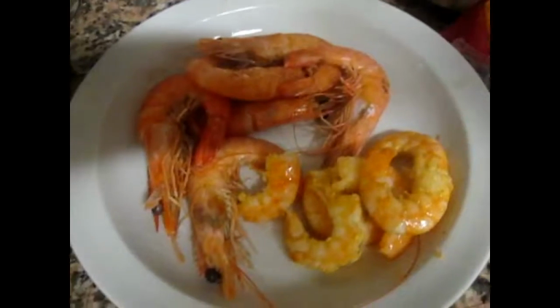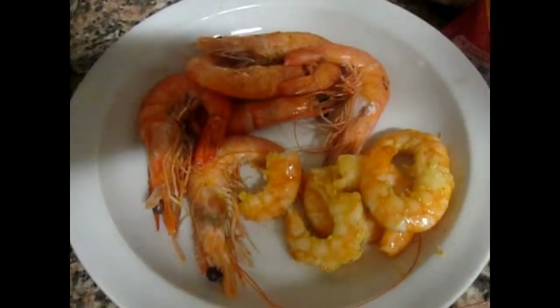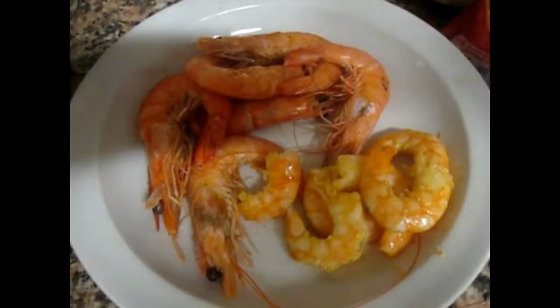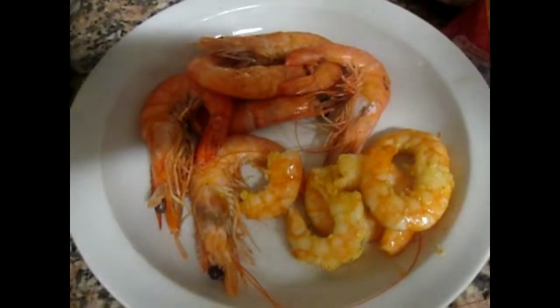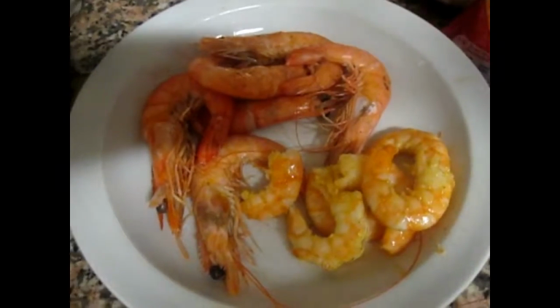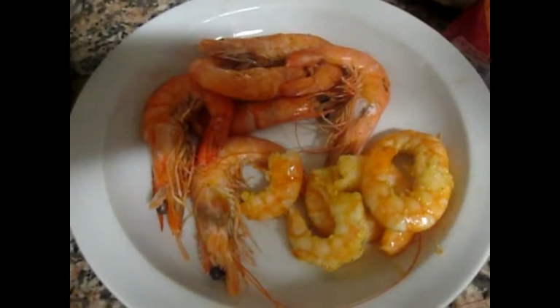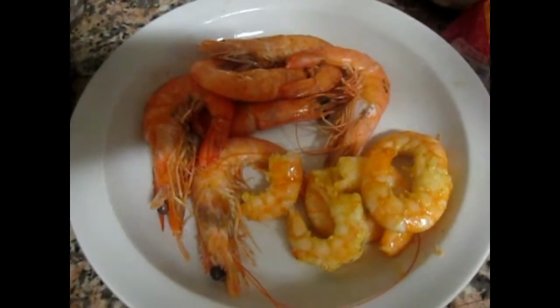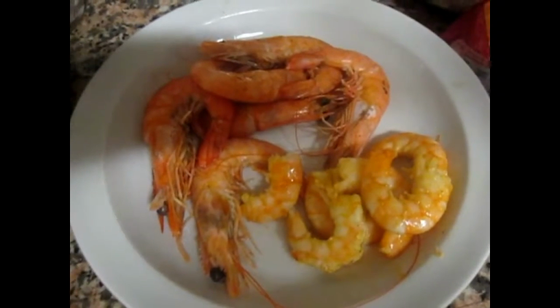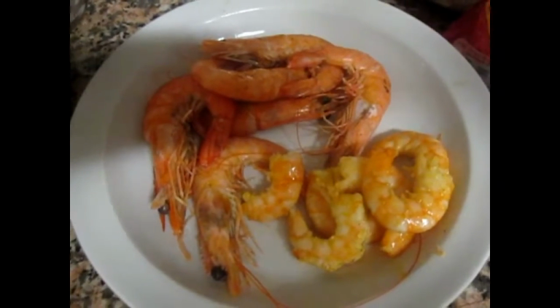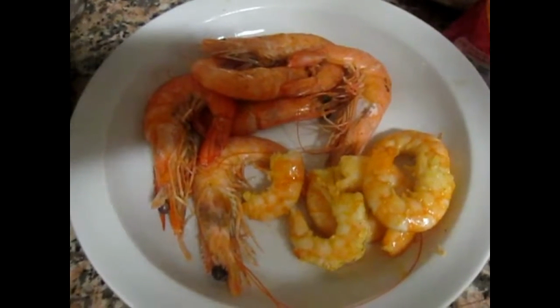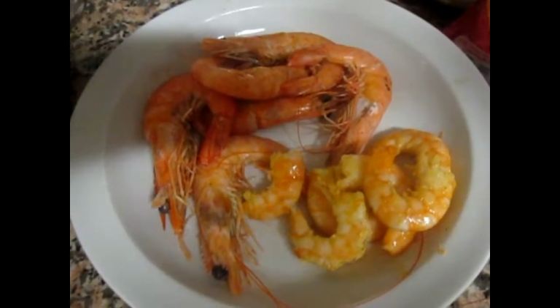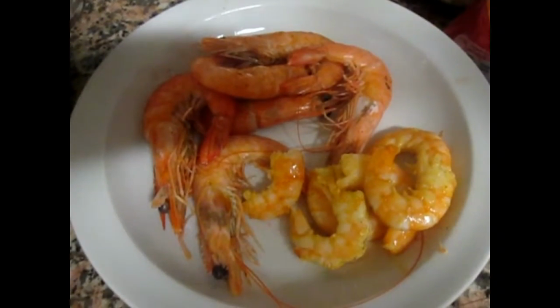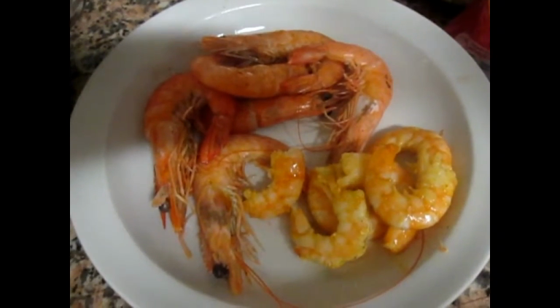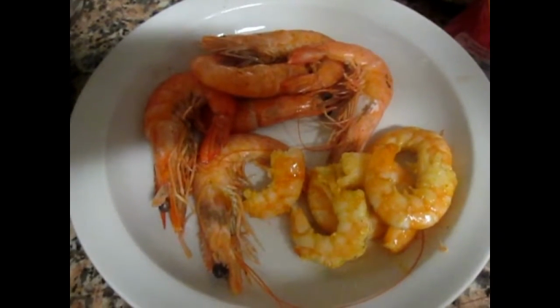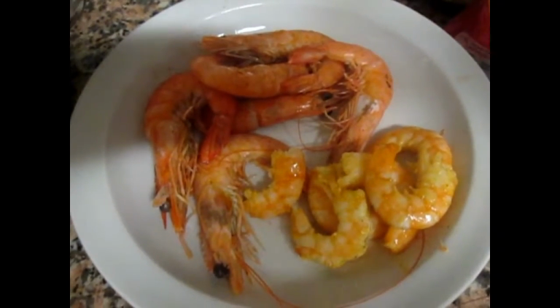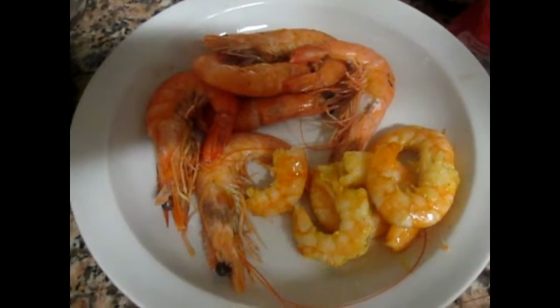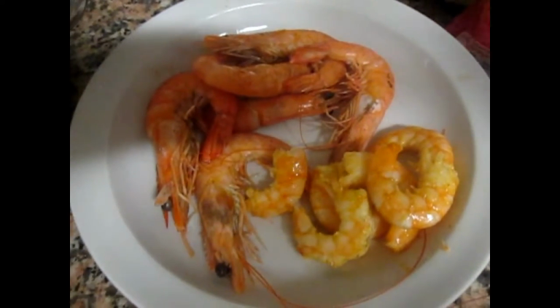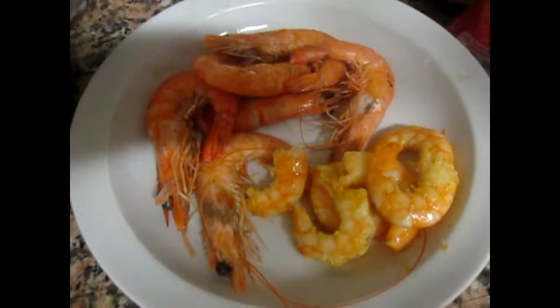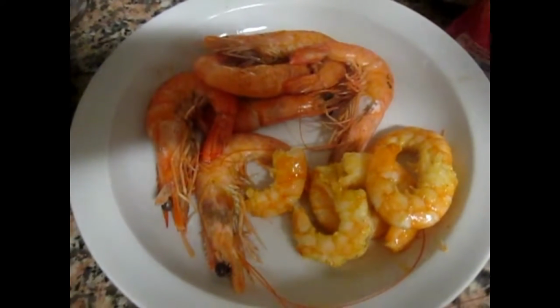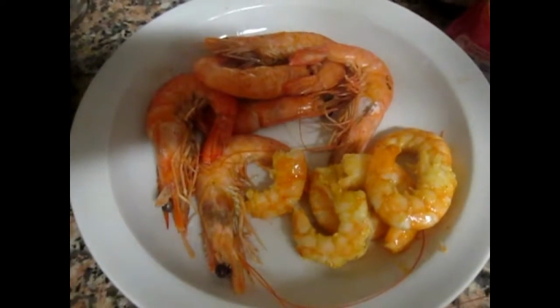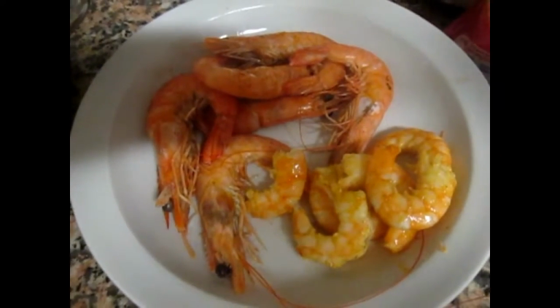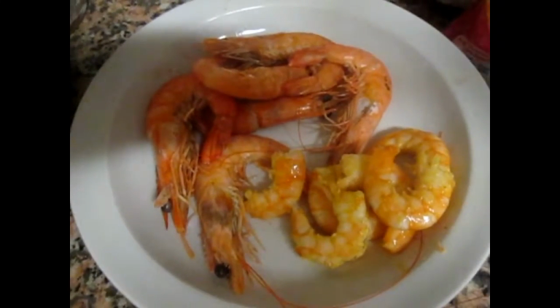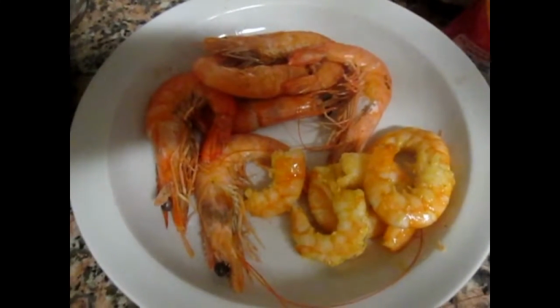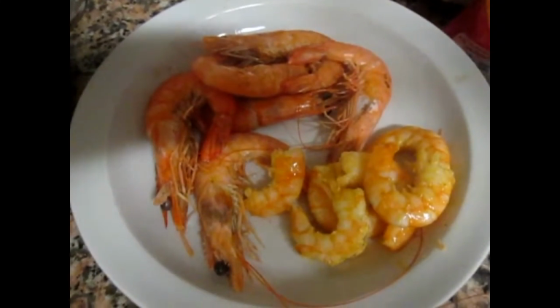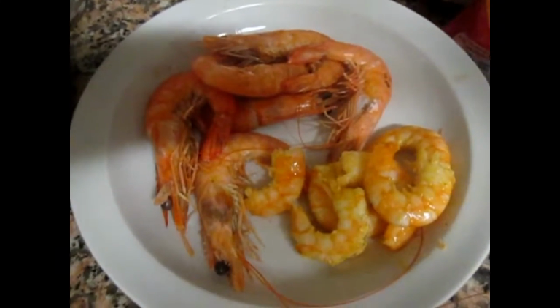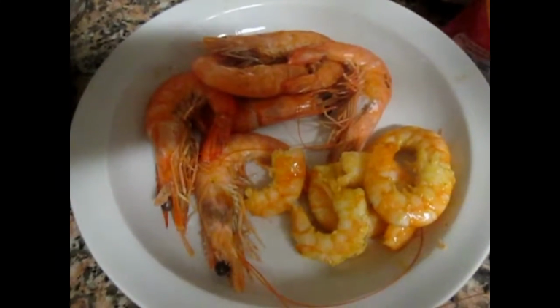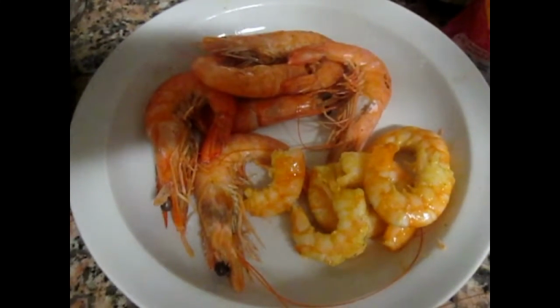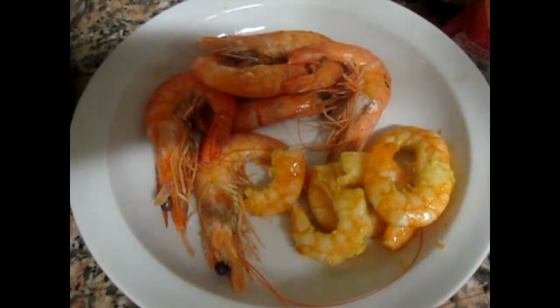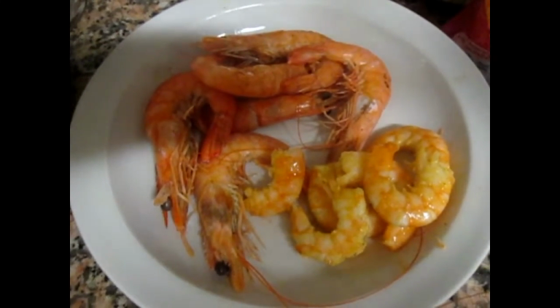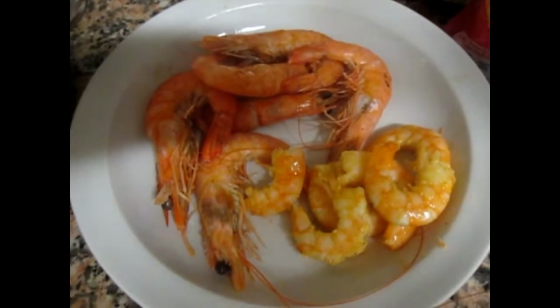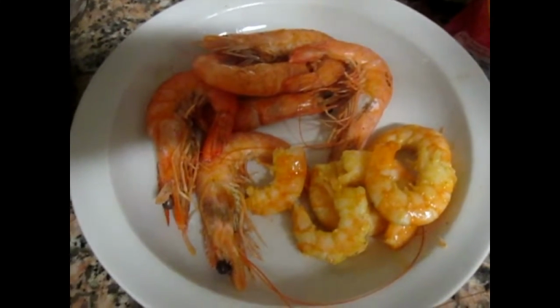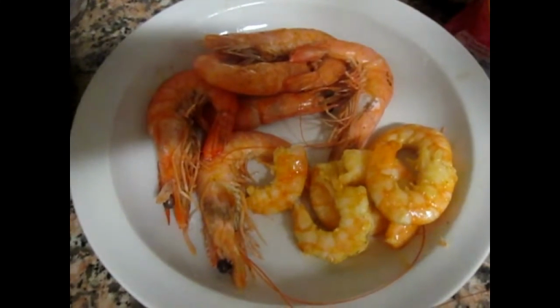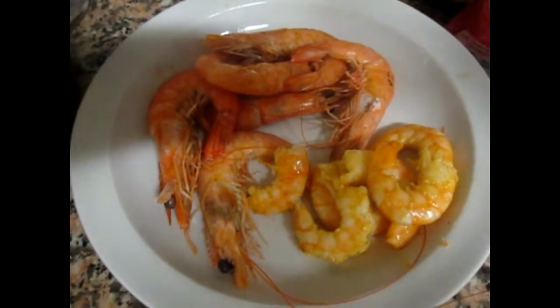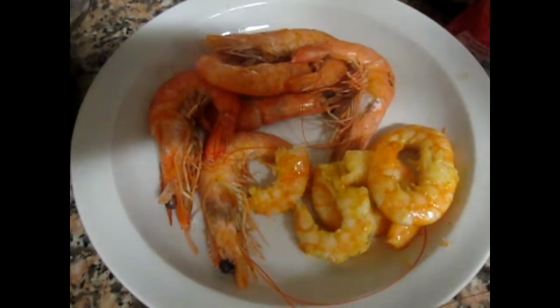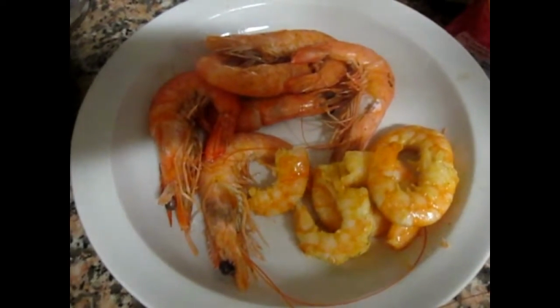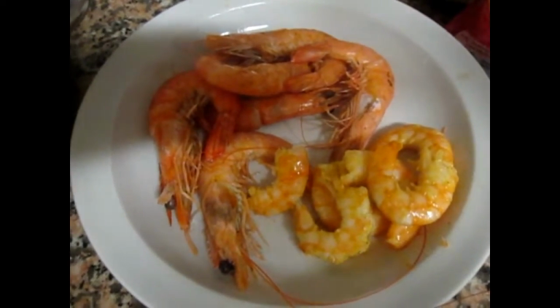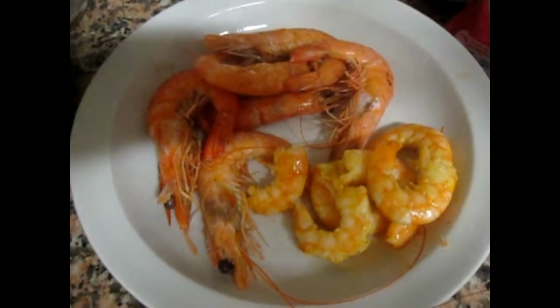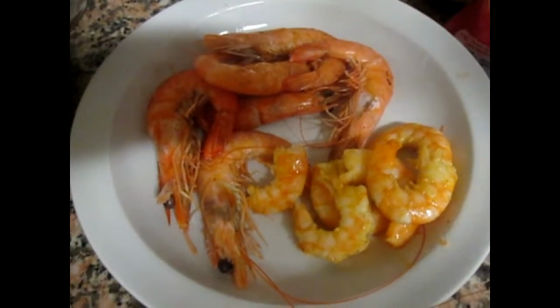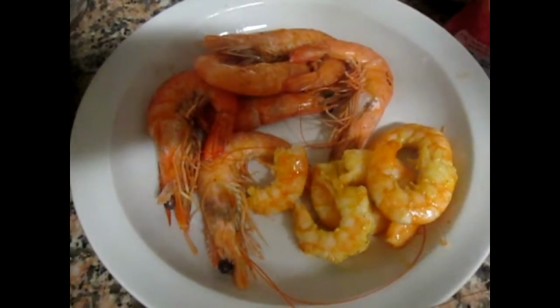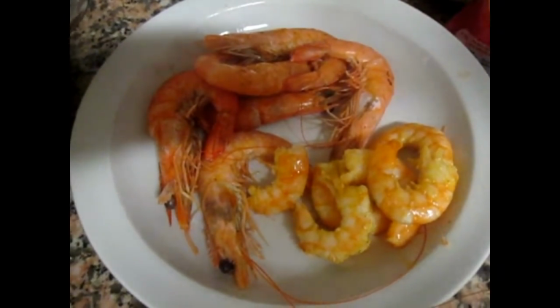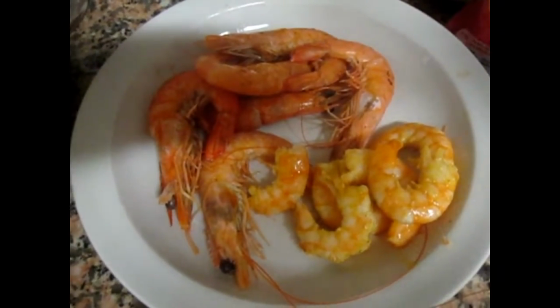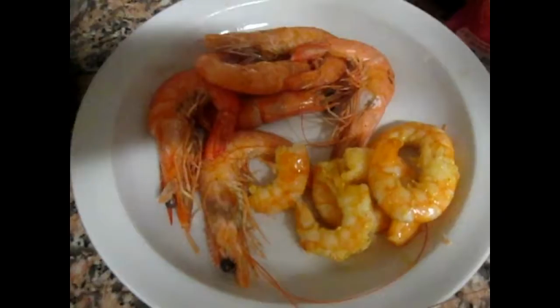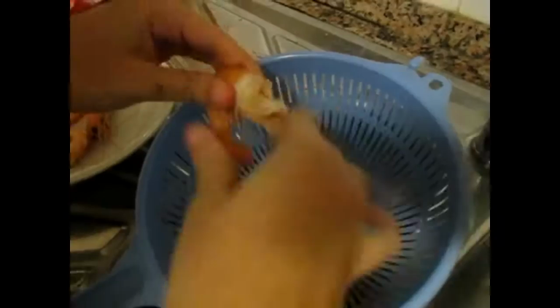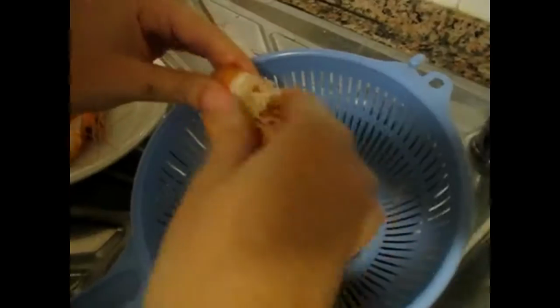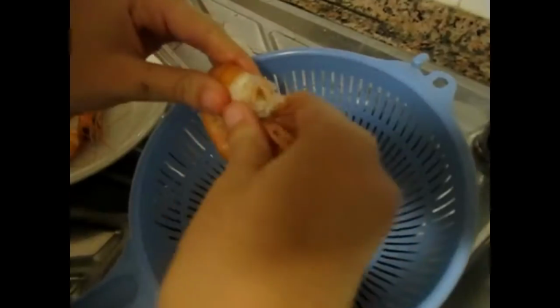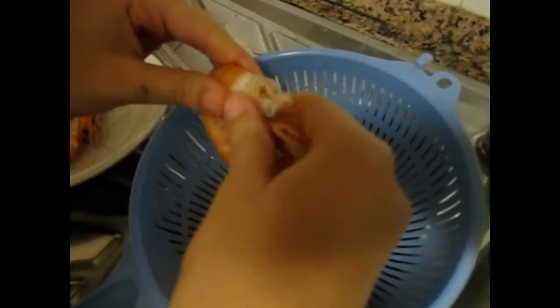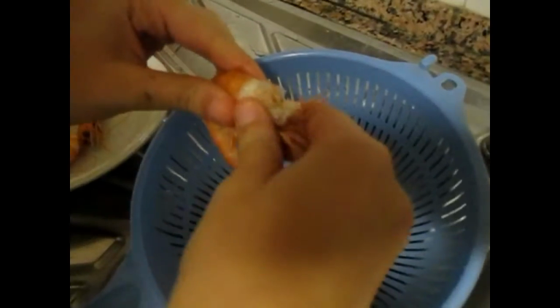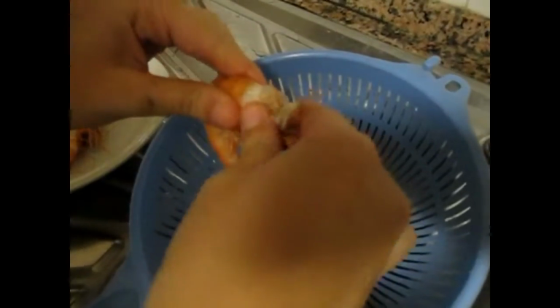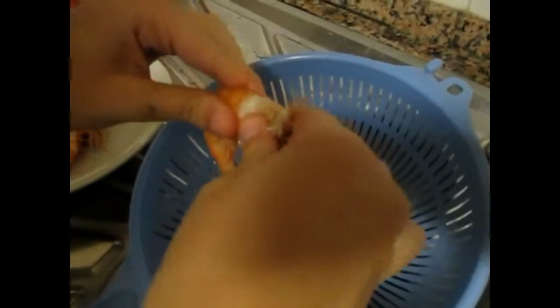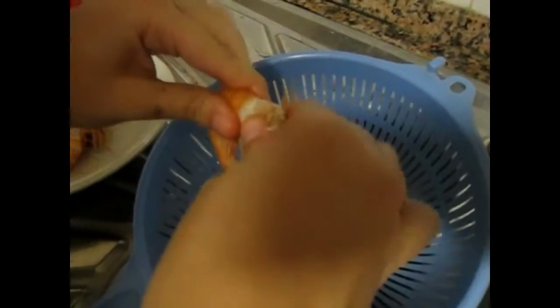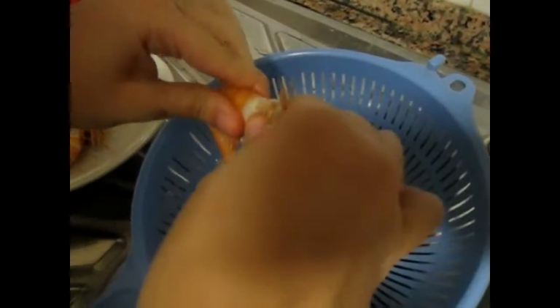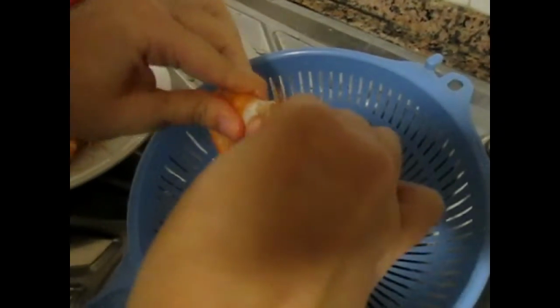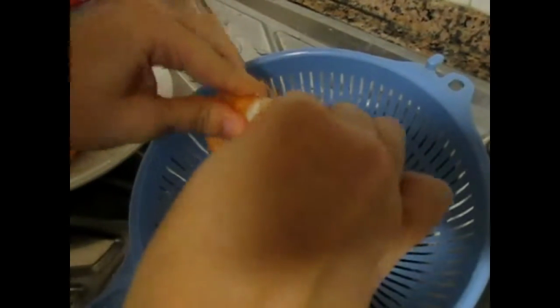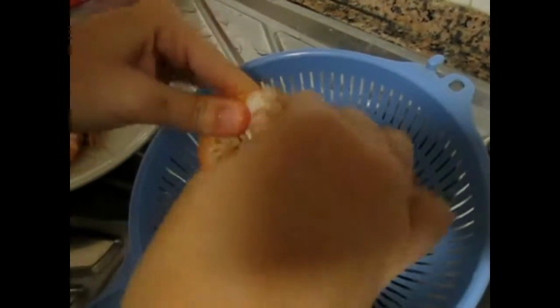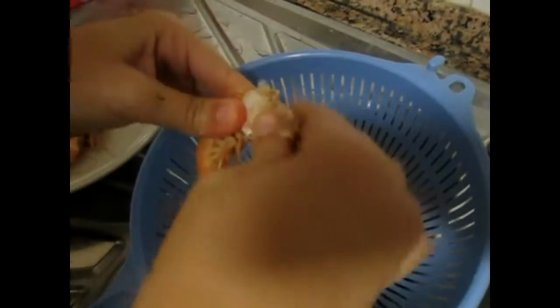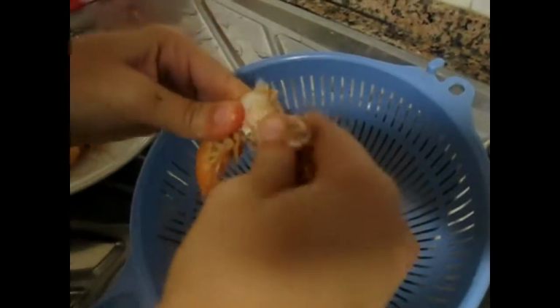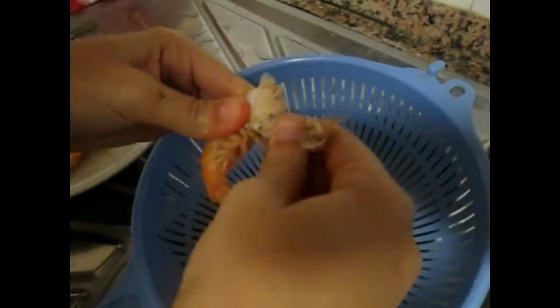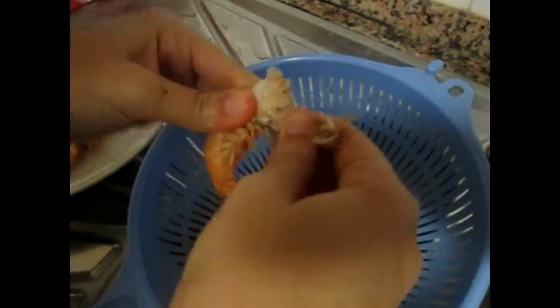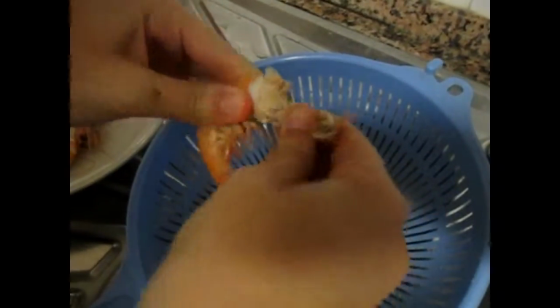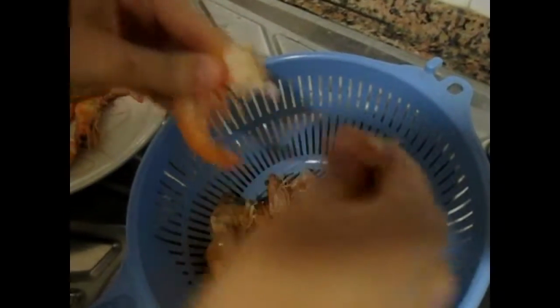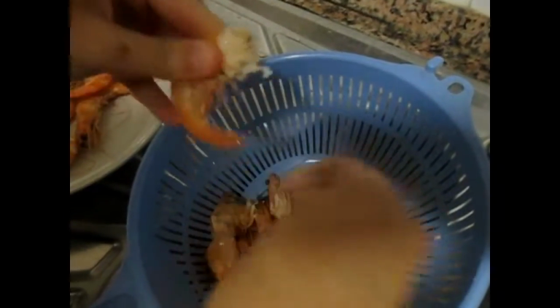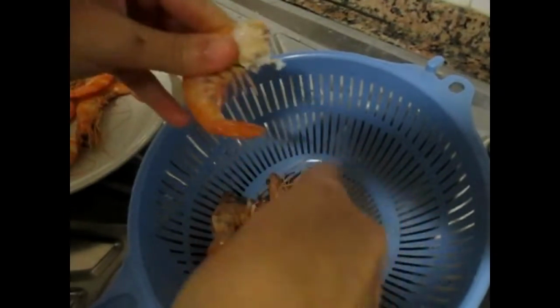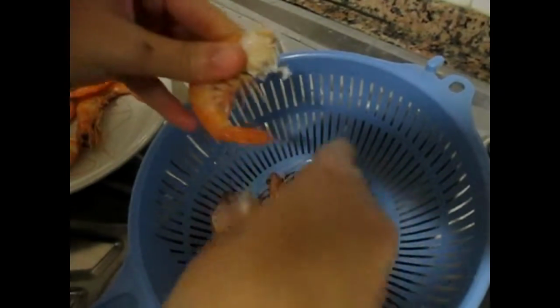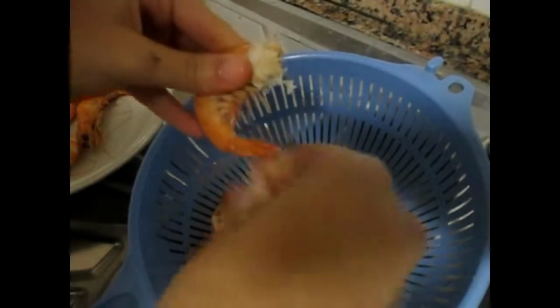Now we have both boiled and fried shrimp. Finally, you just need to peel the shrimp.